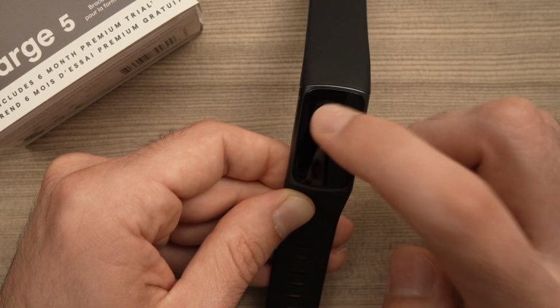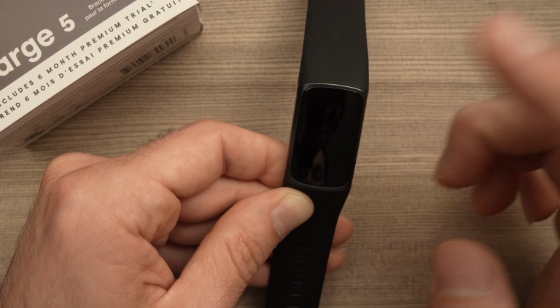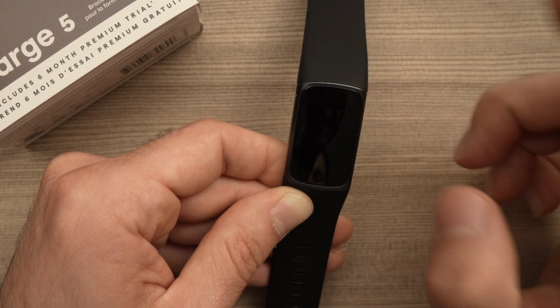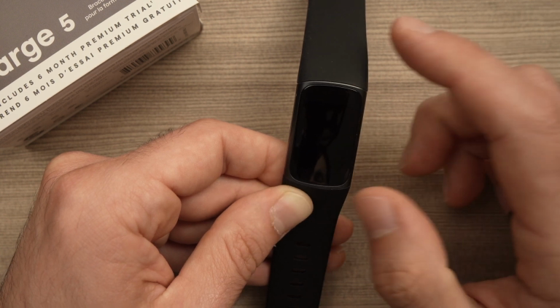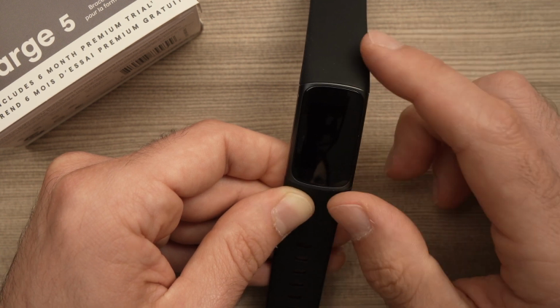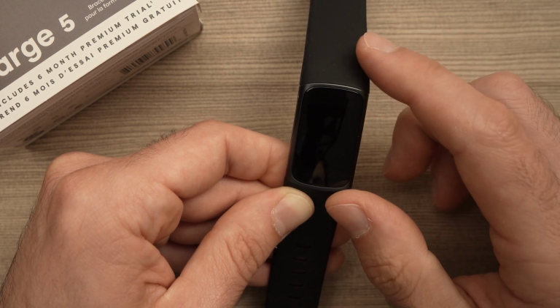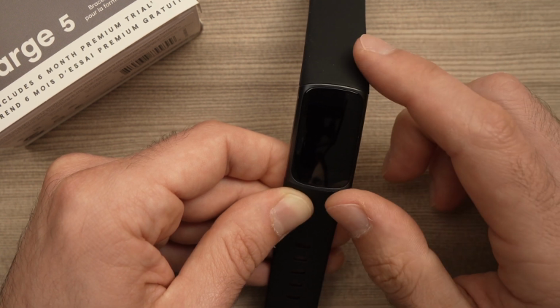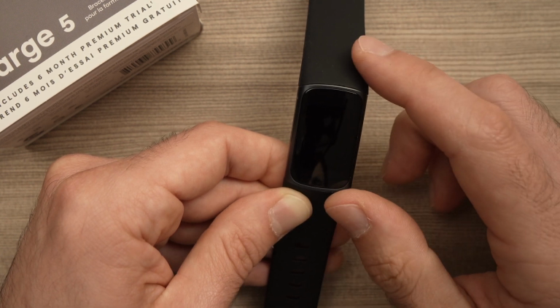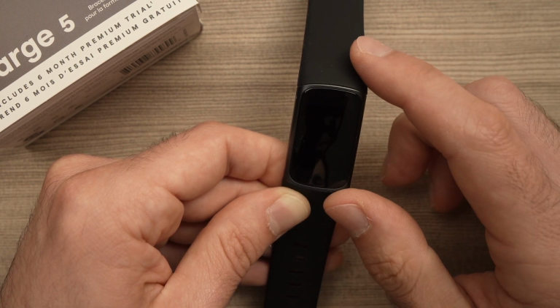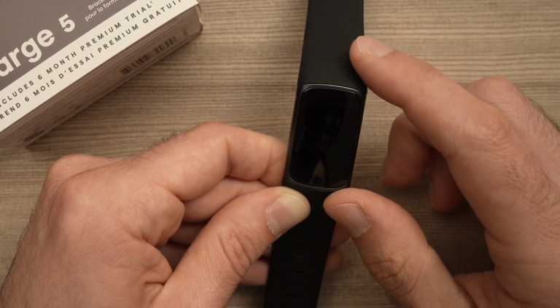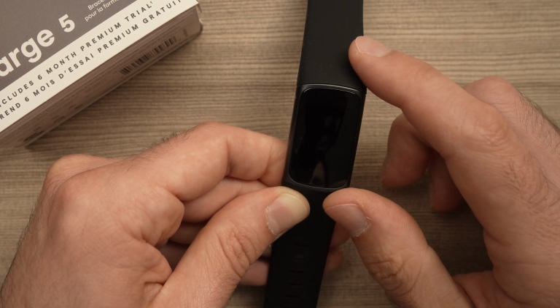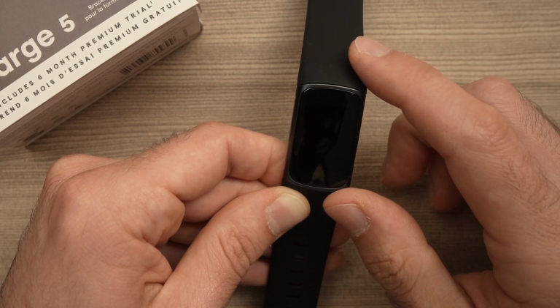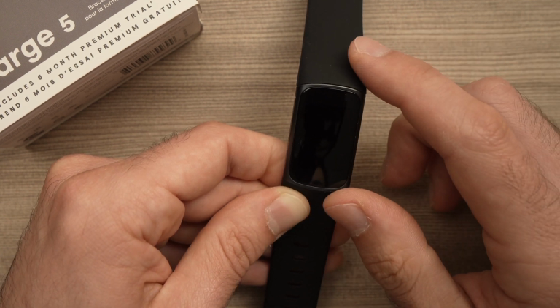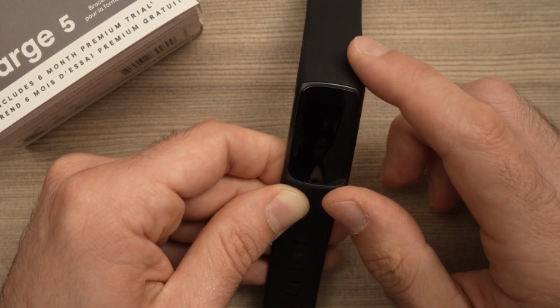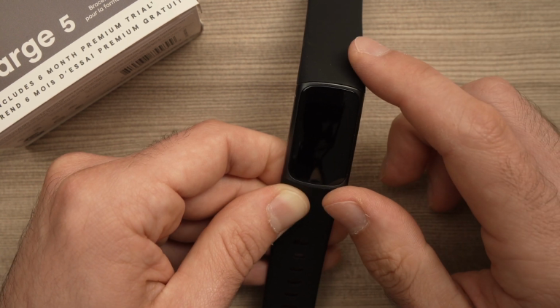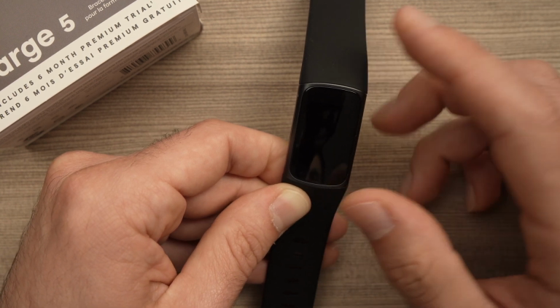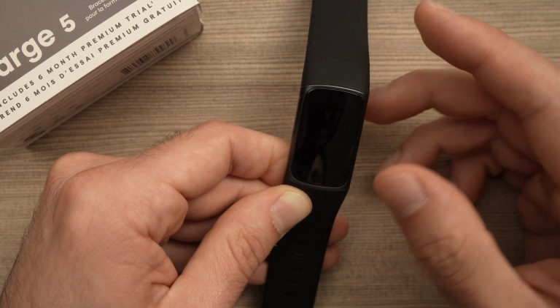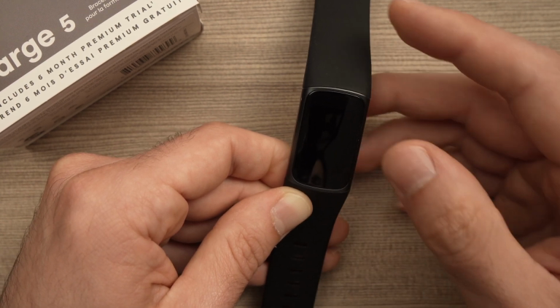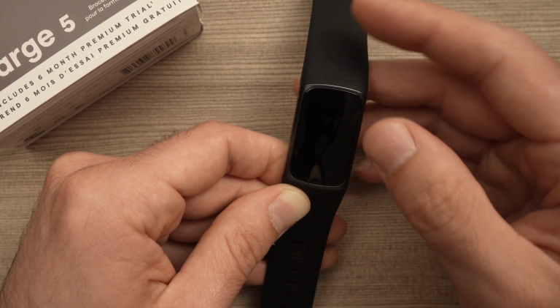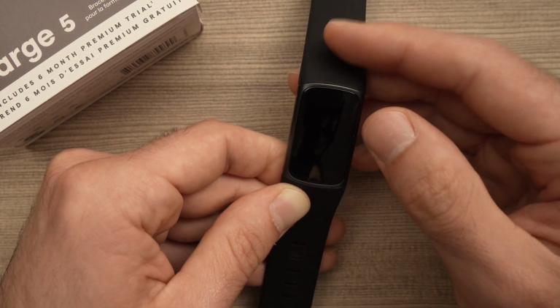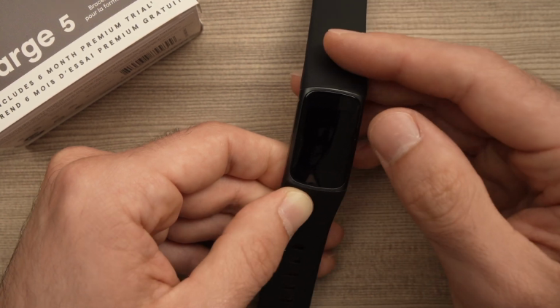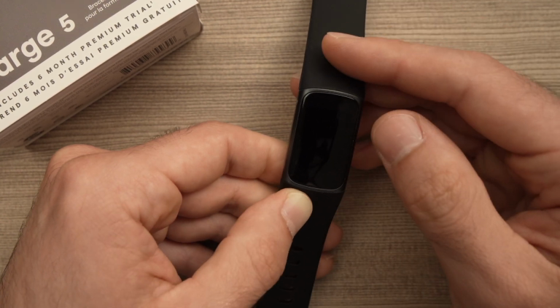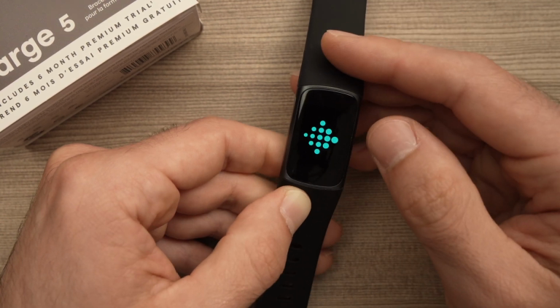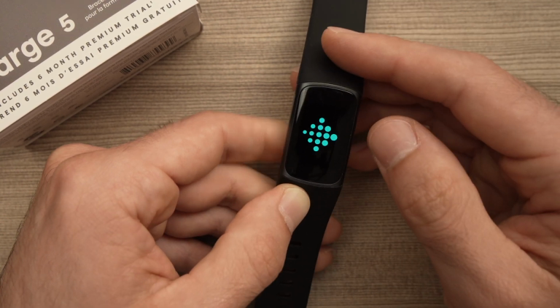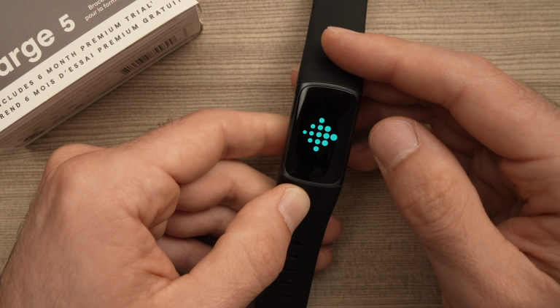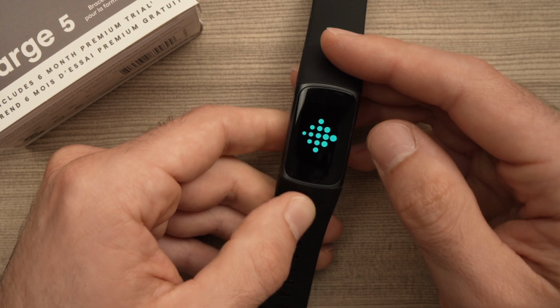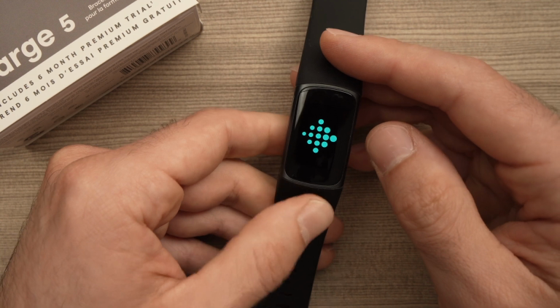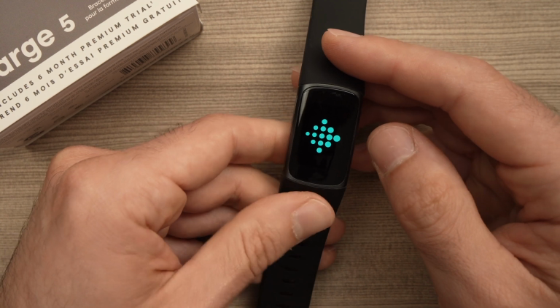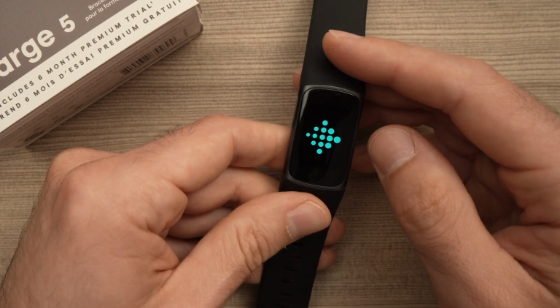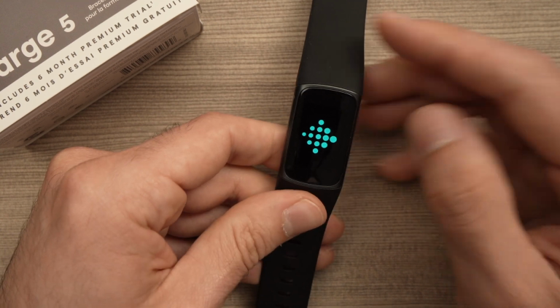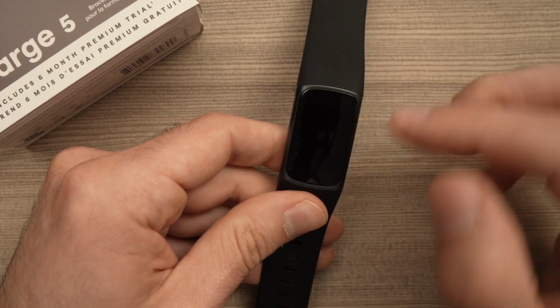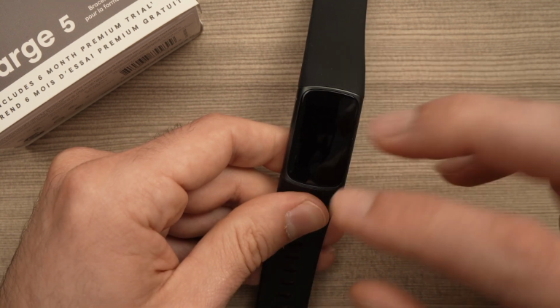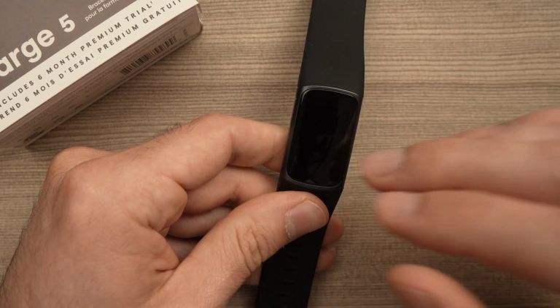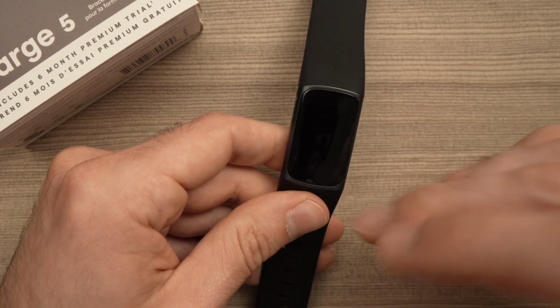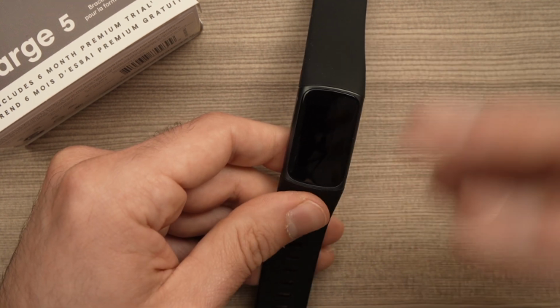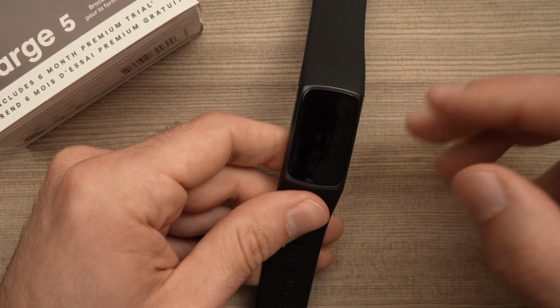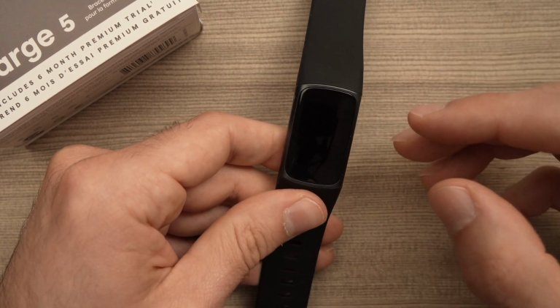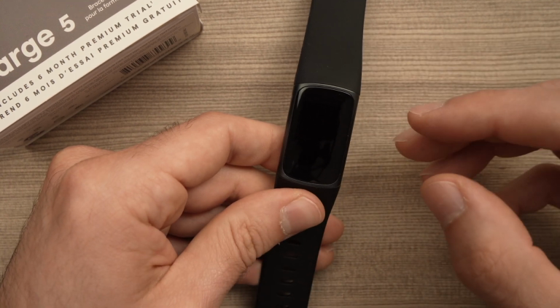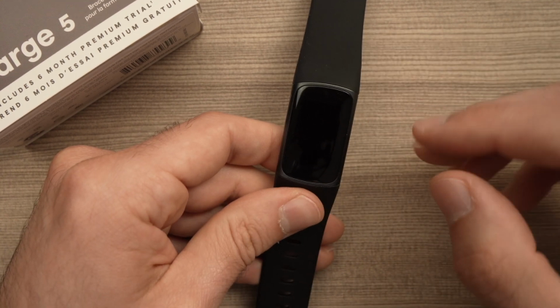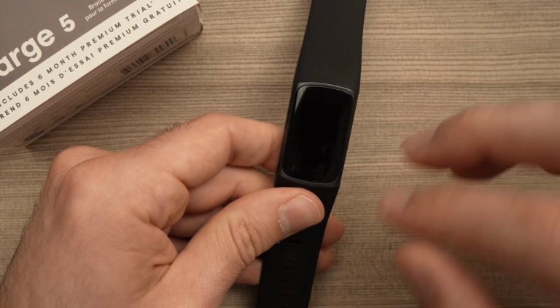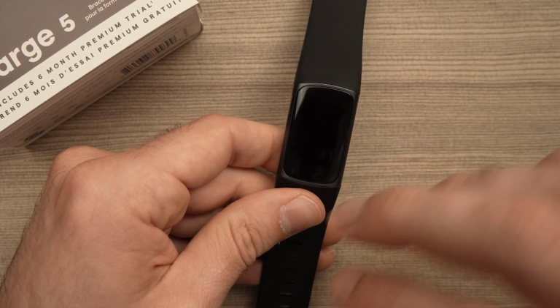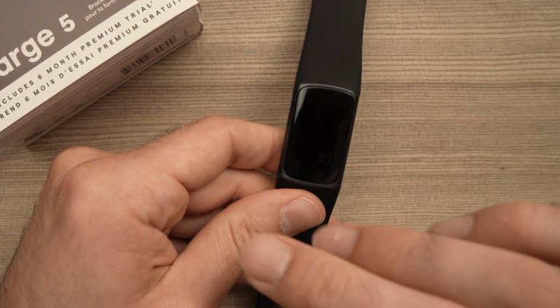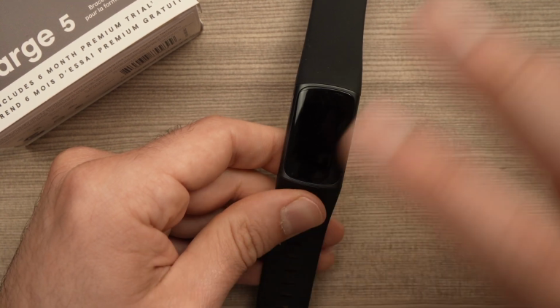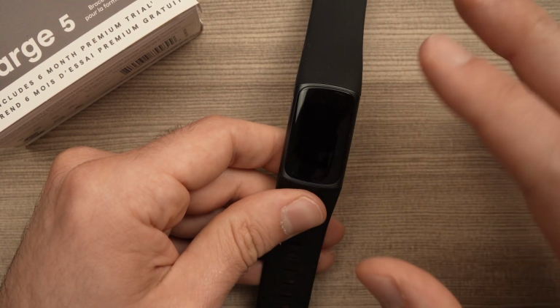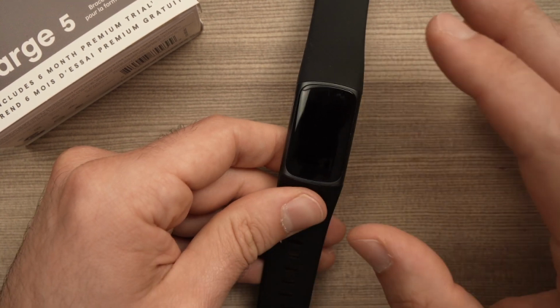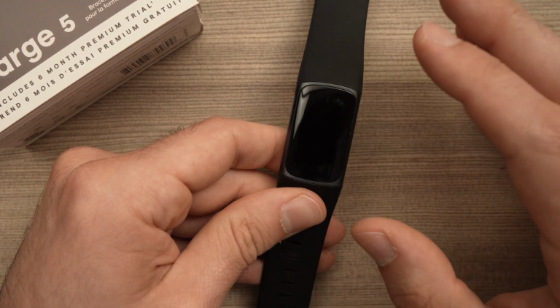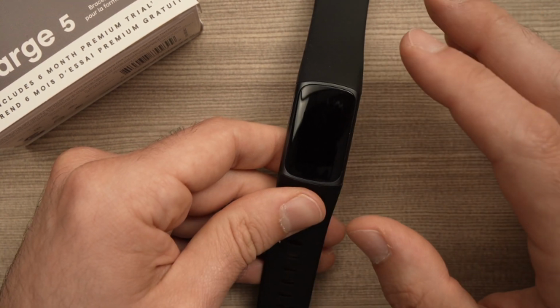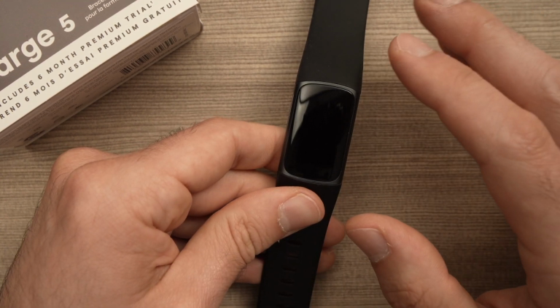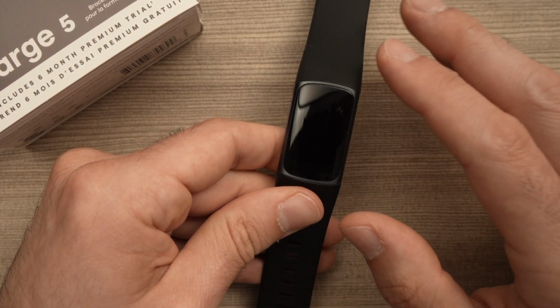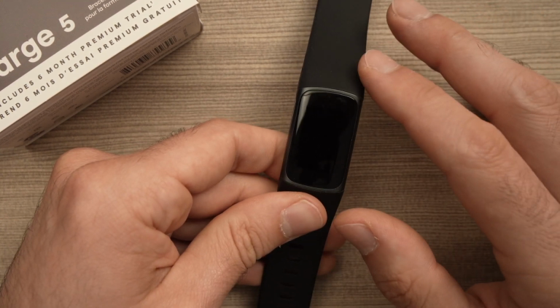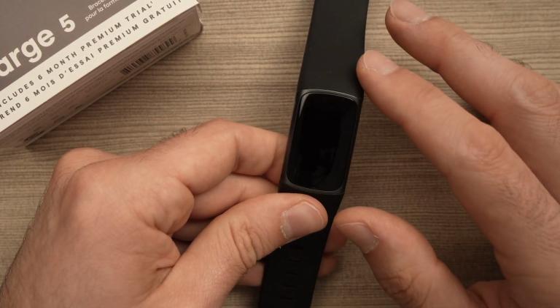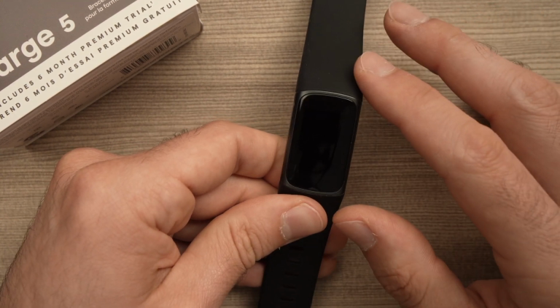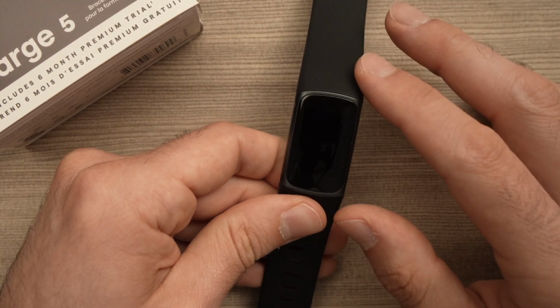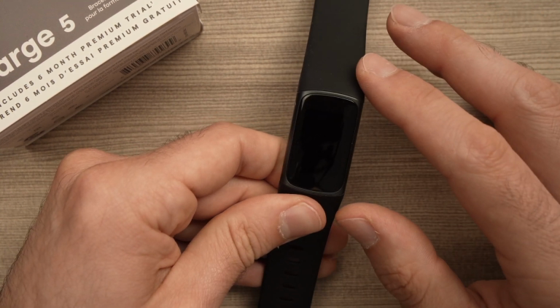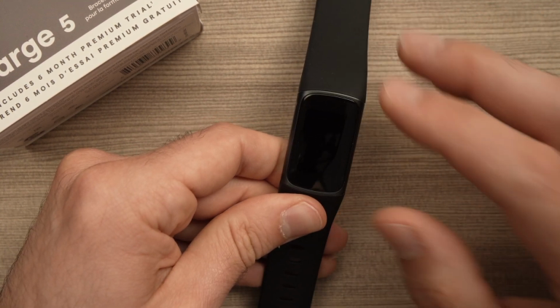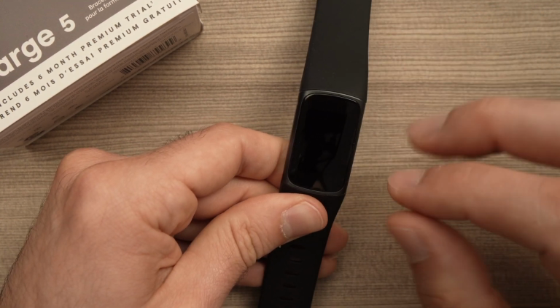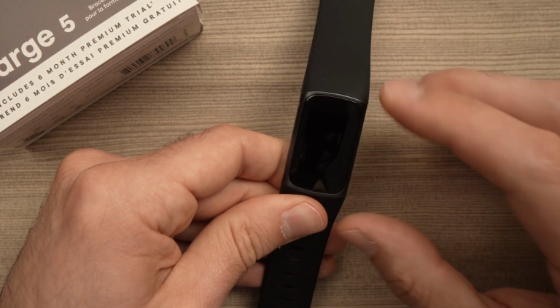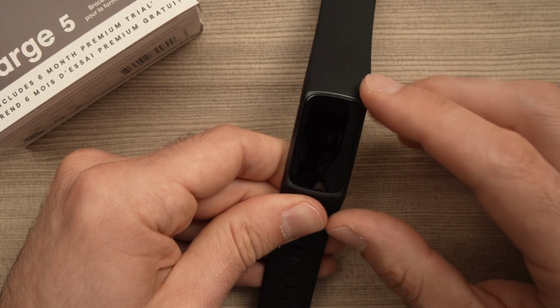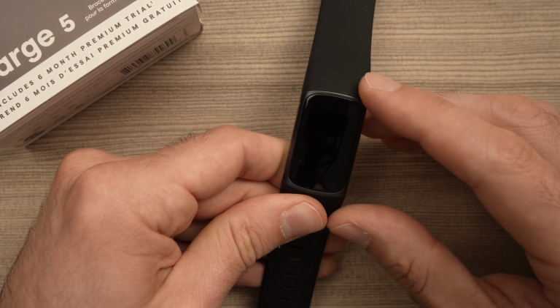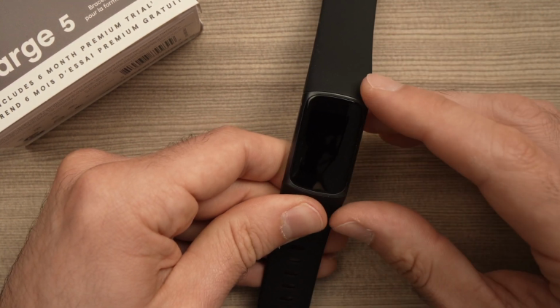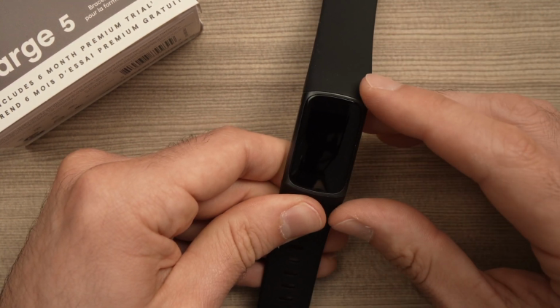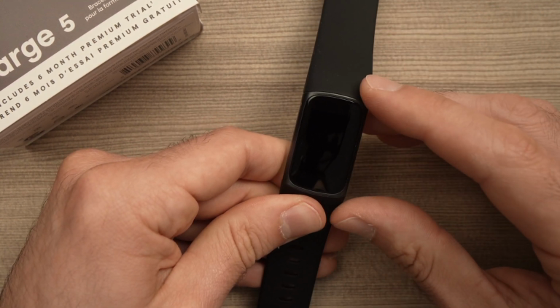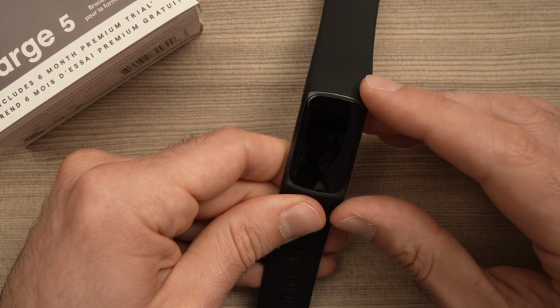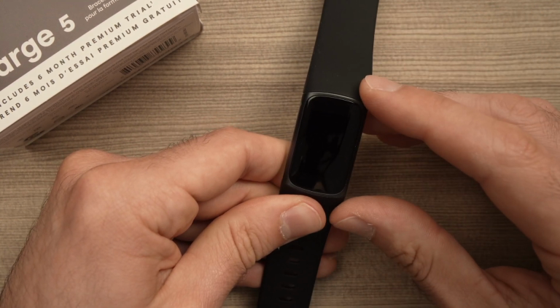Here we go. It should take about ten seconds — it will restart, erase everything, and reboot itself.